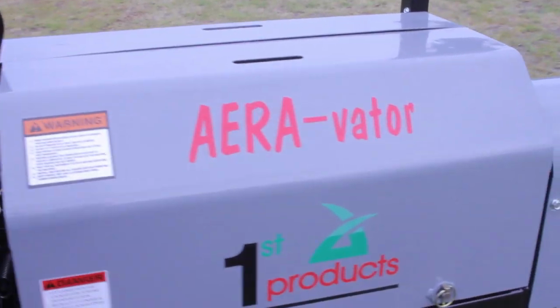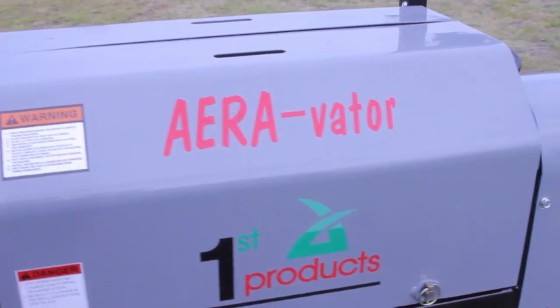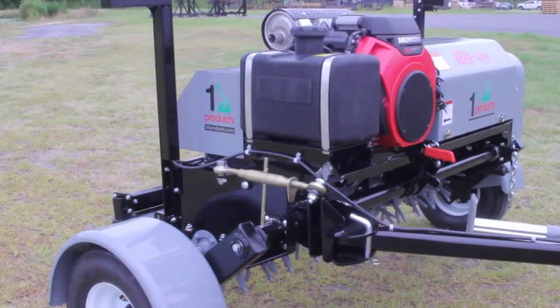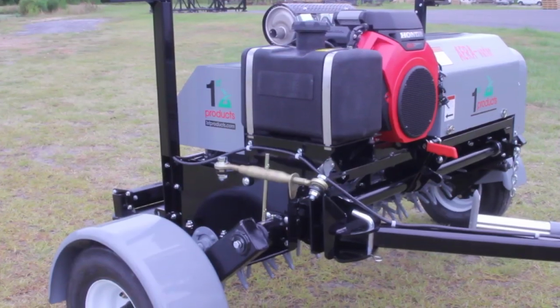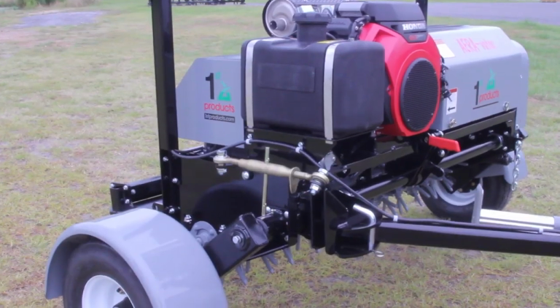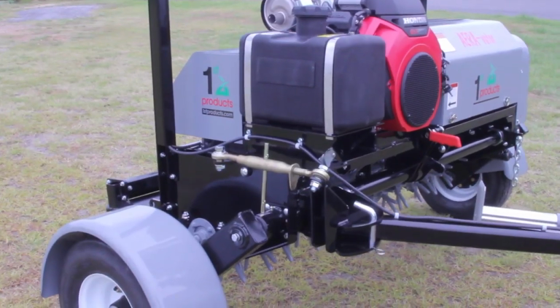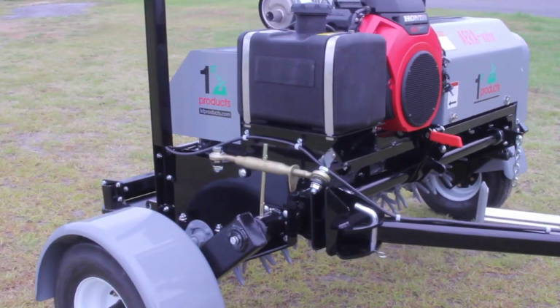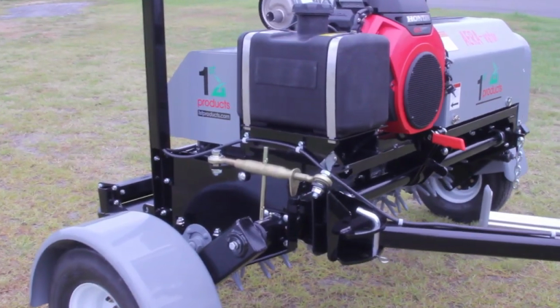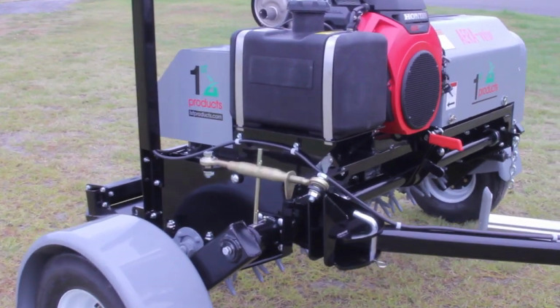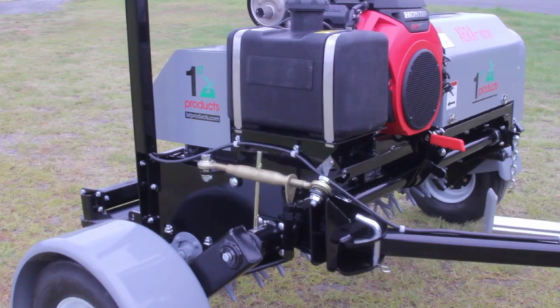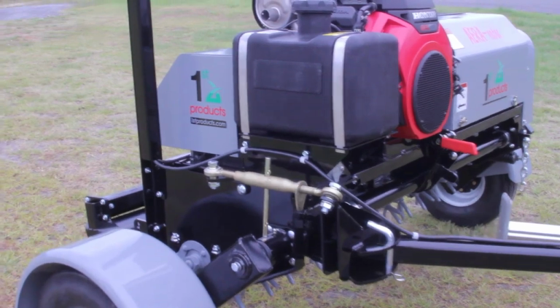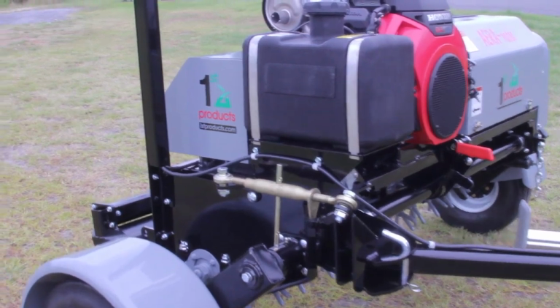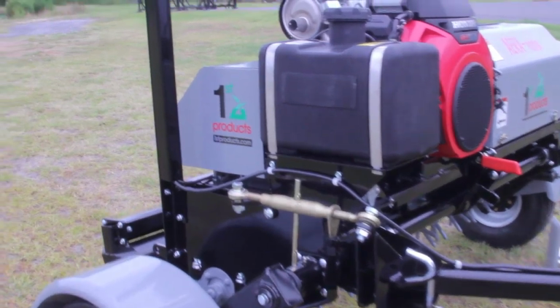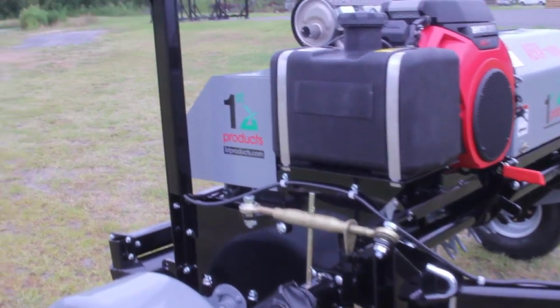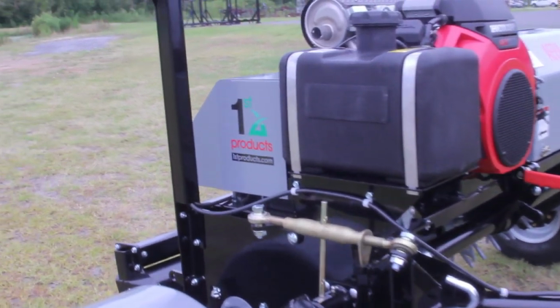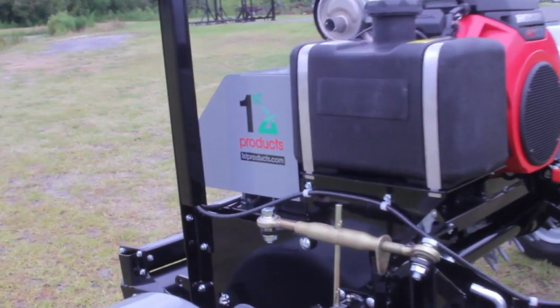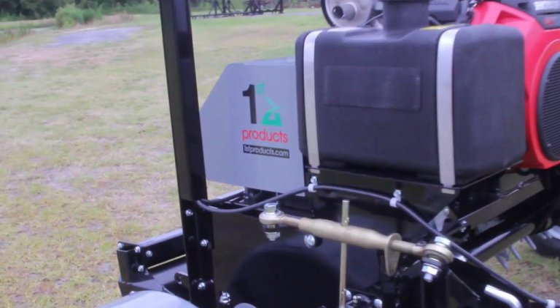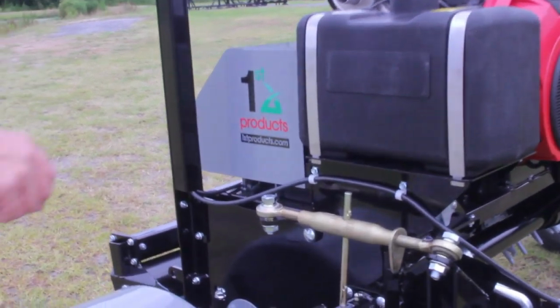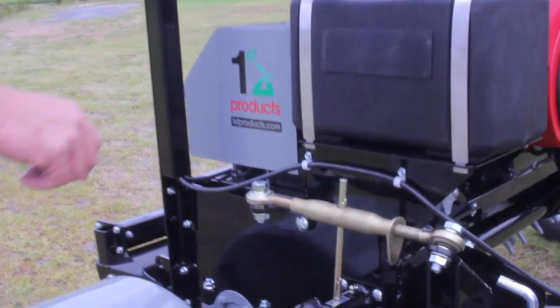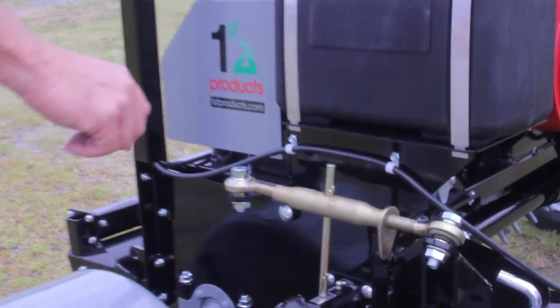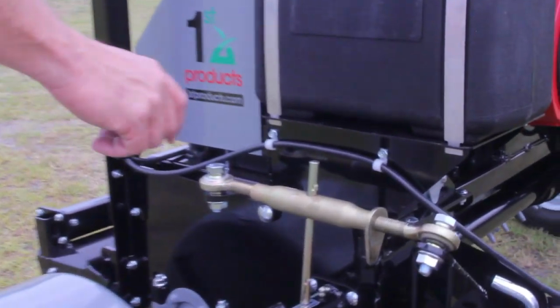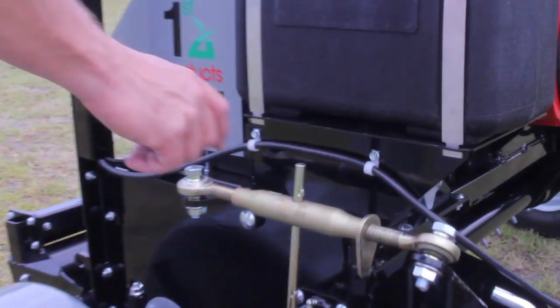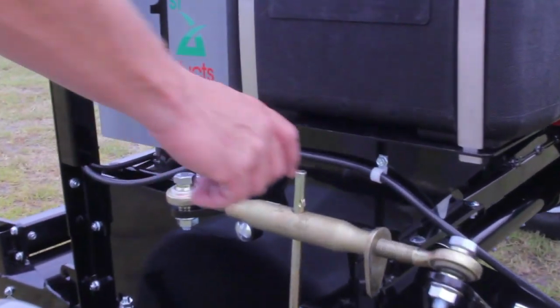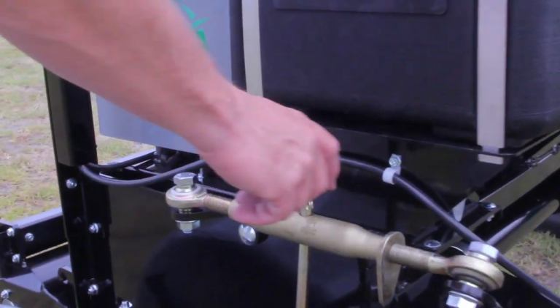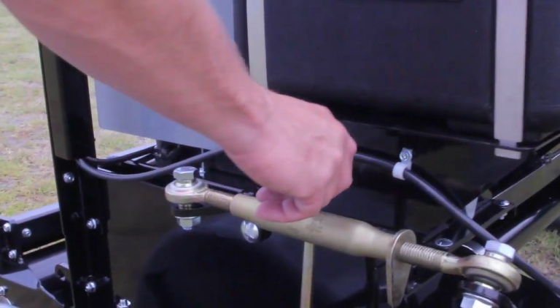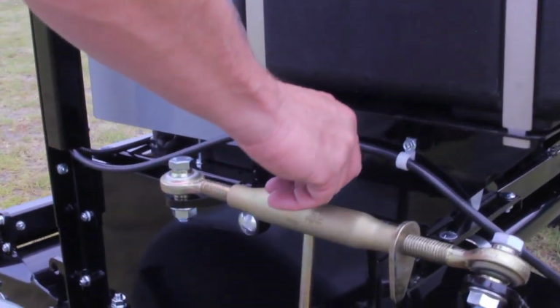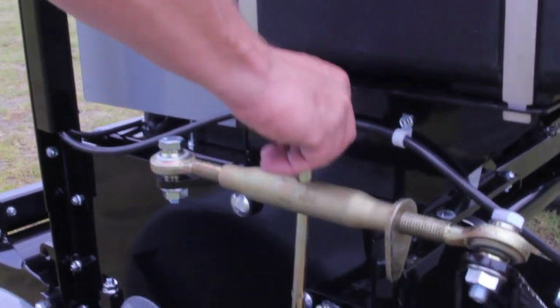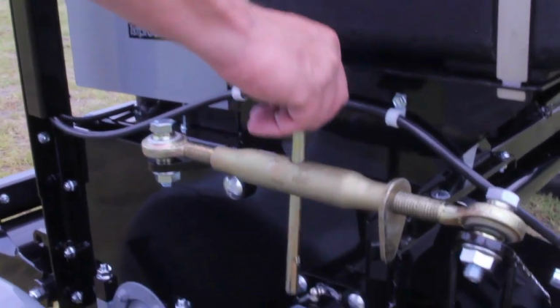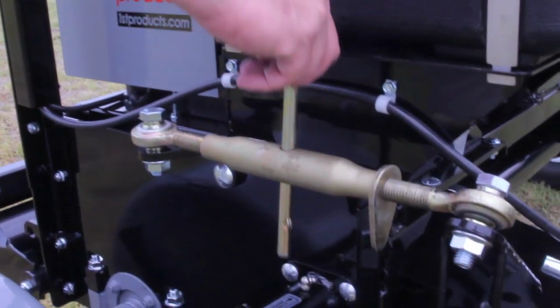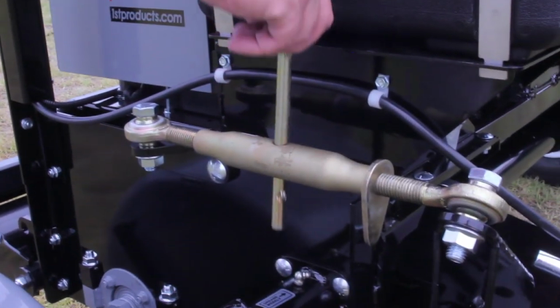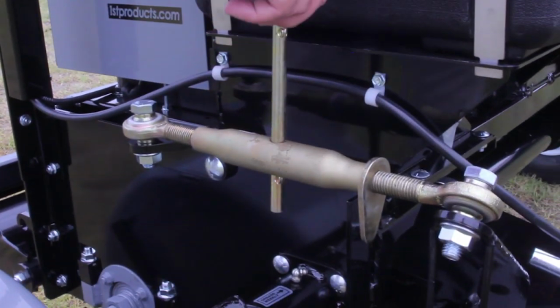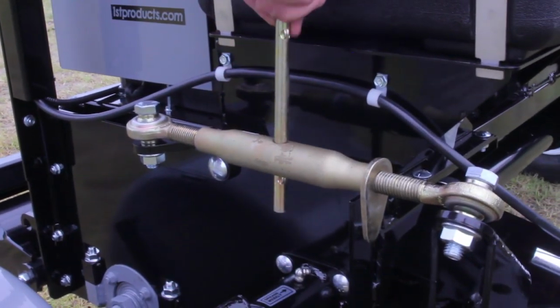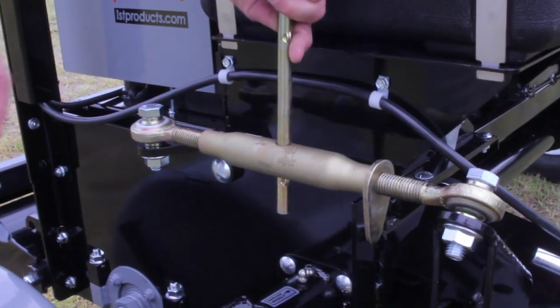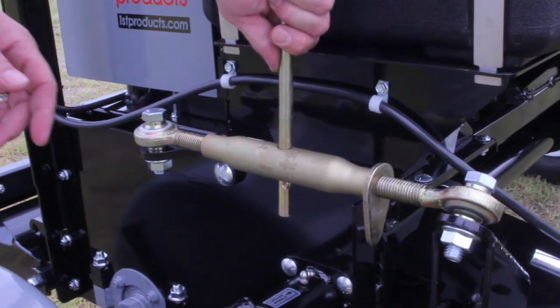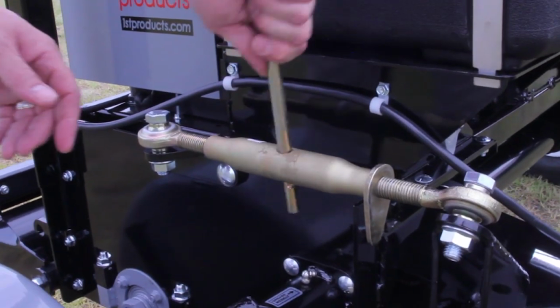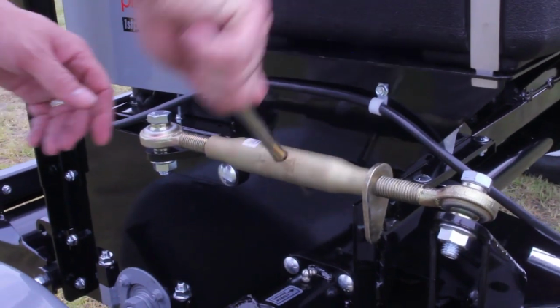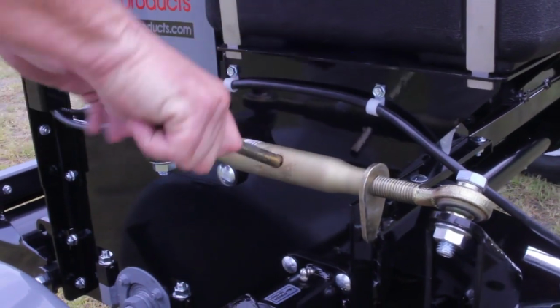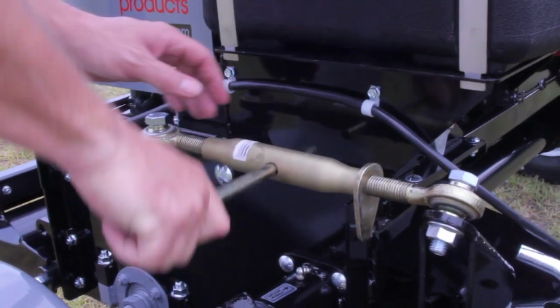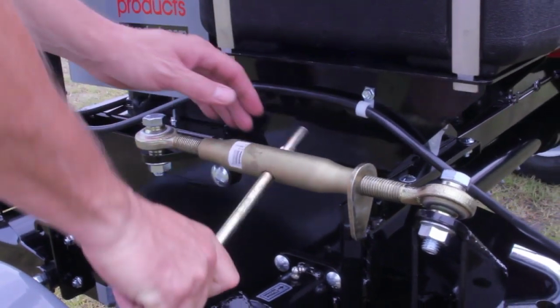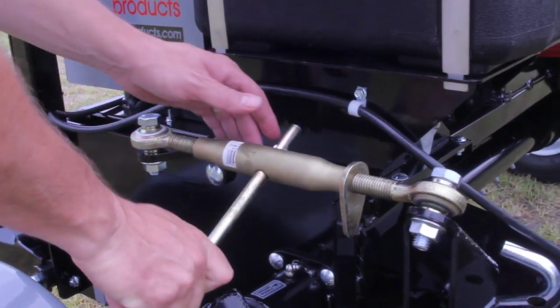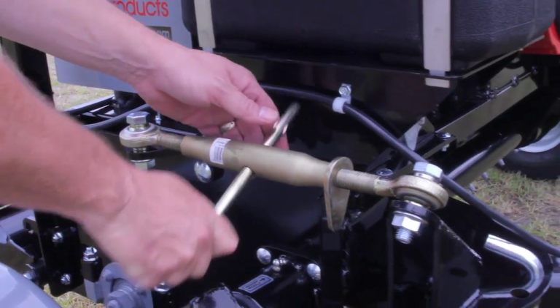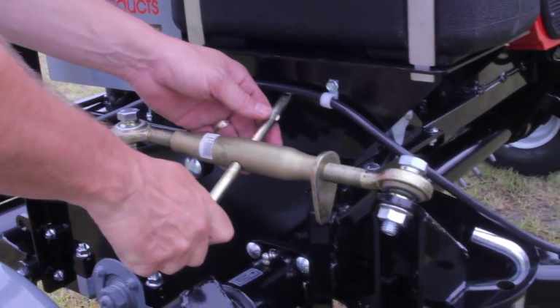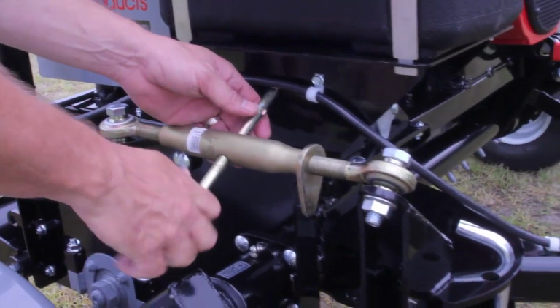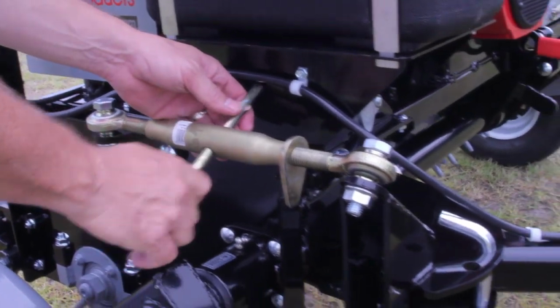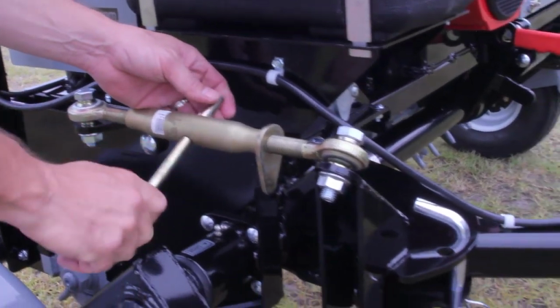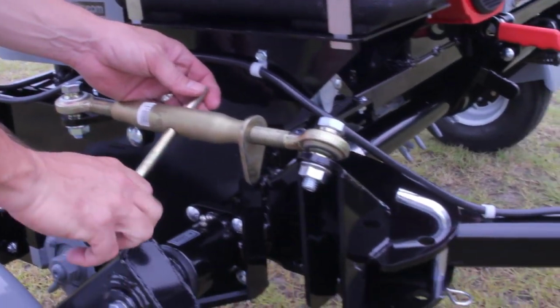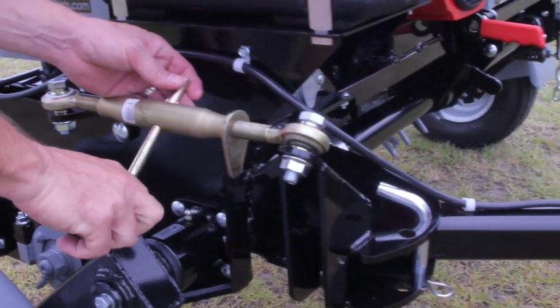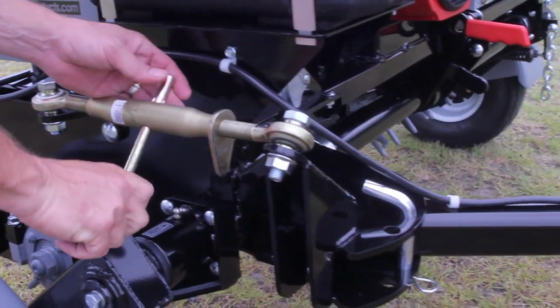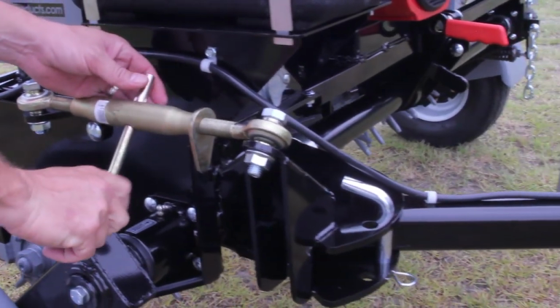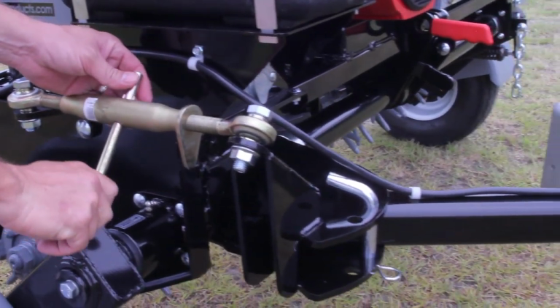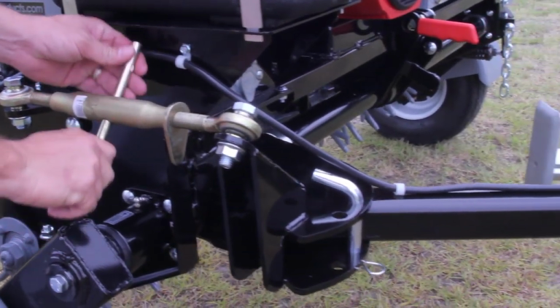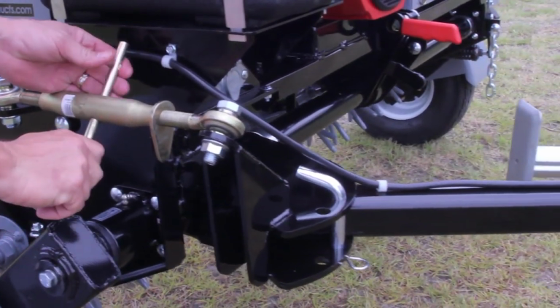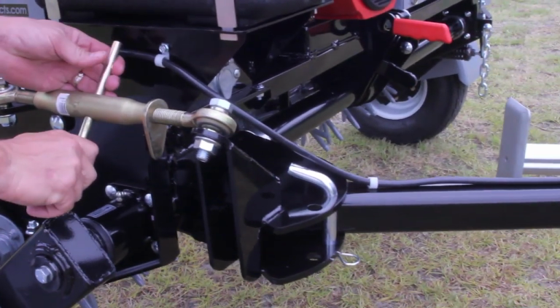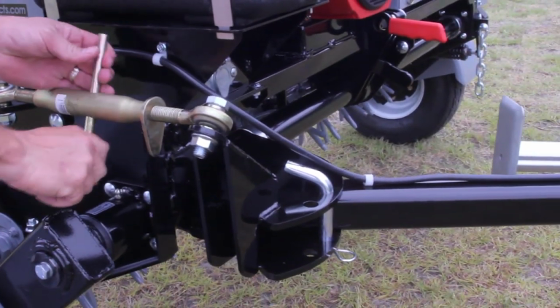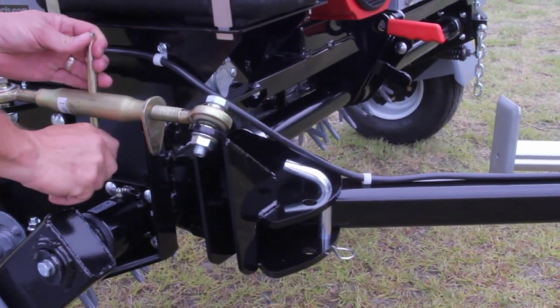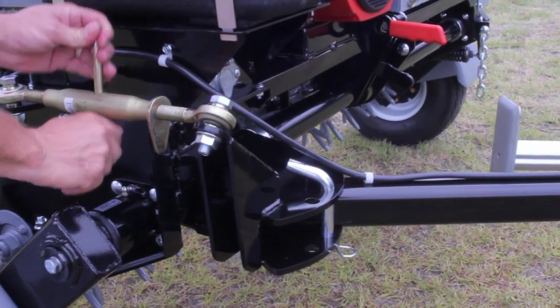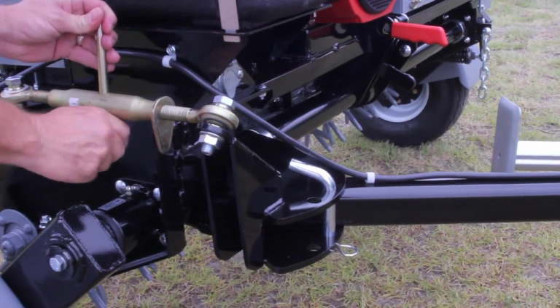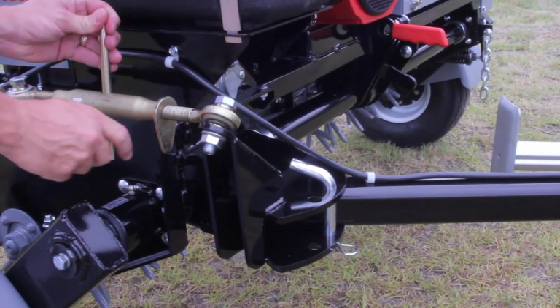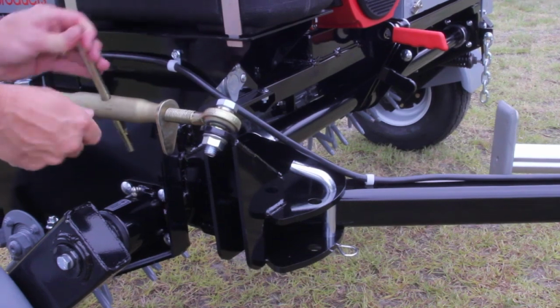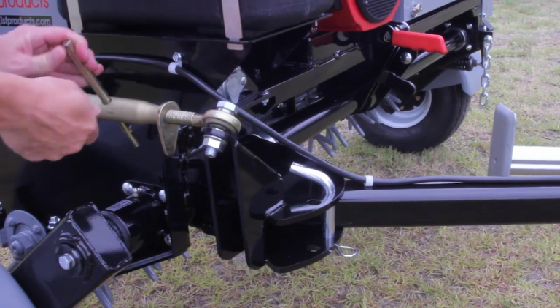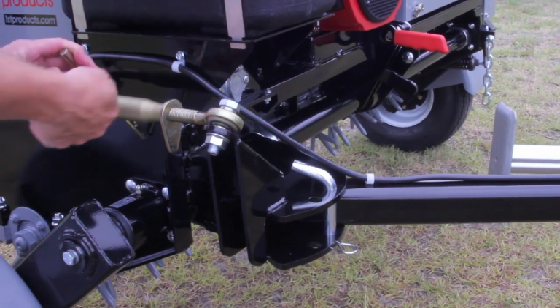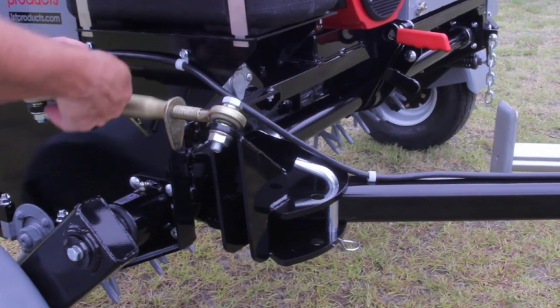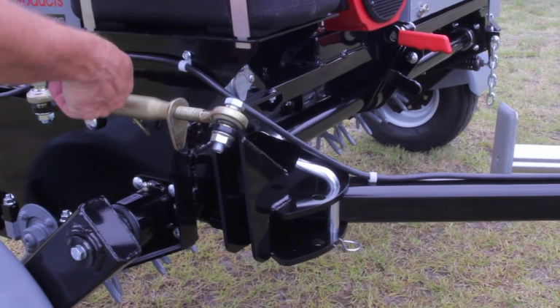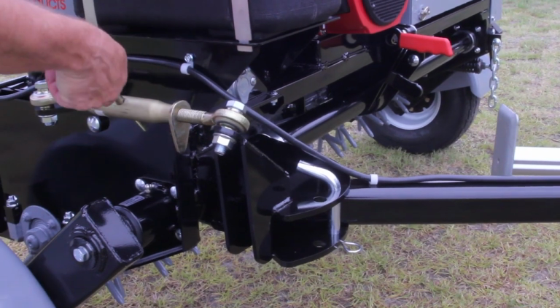By adjusting the turnbuckle on the side, you can raise and lower the tongue to fit the receiver height of the tow vehicle.